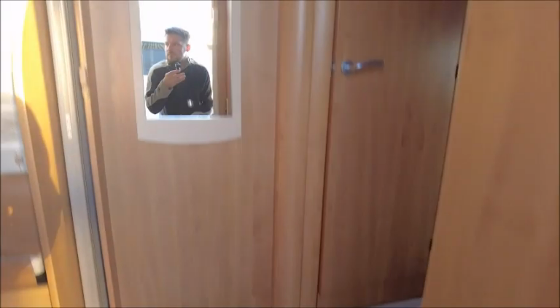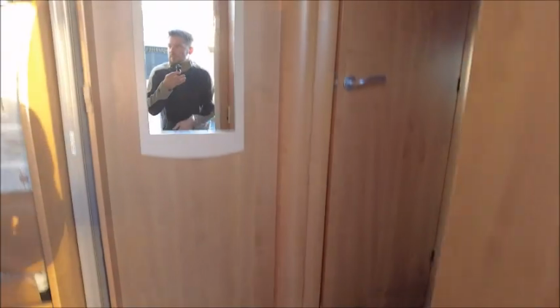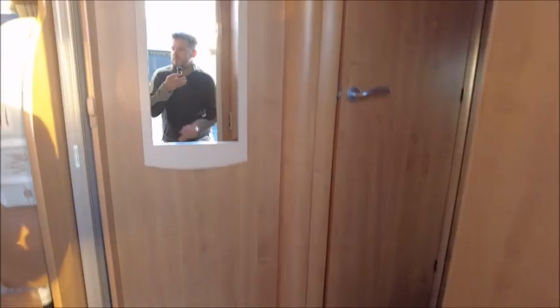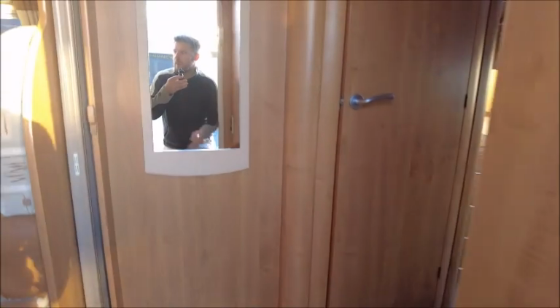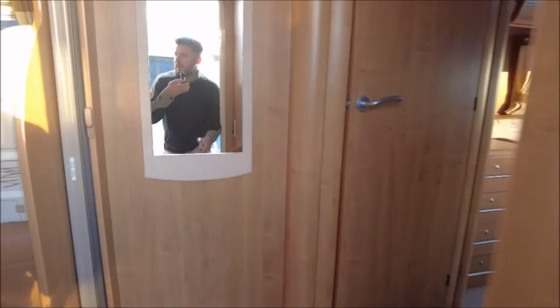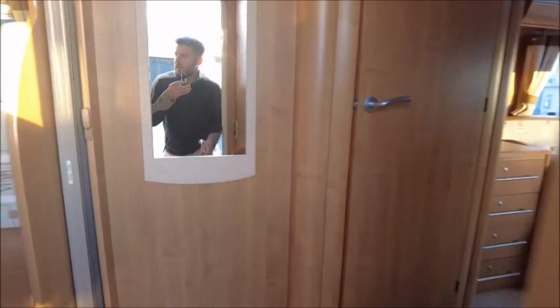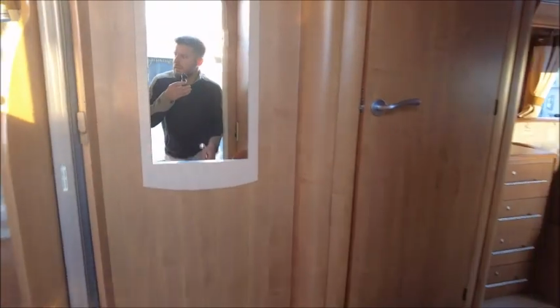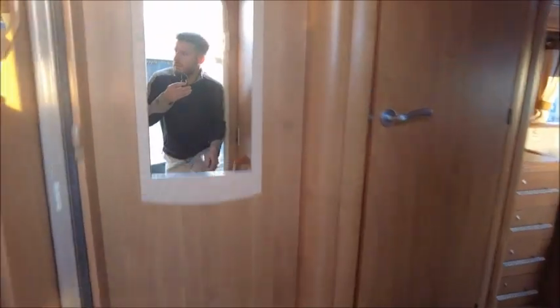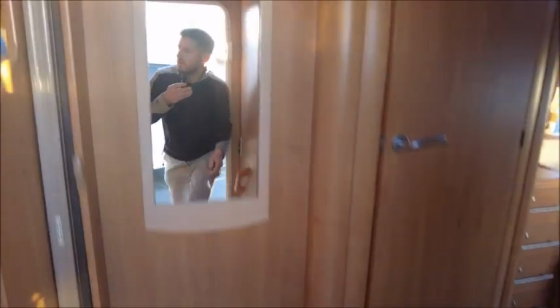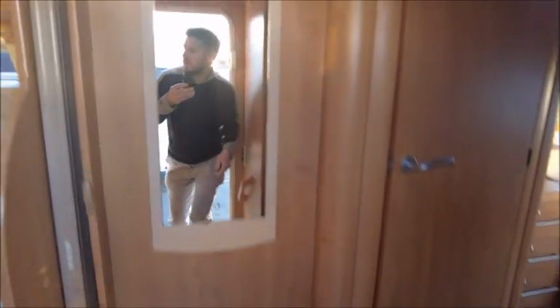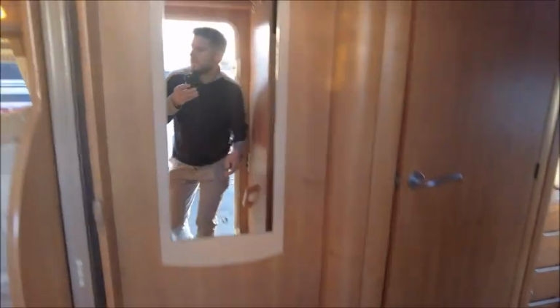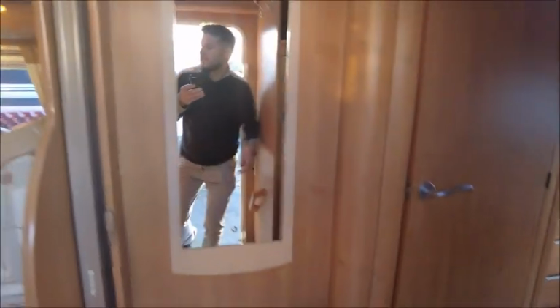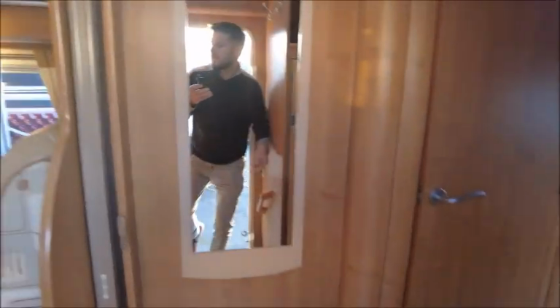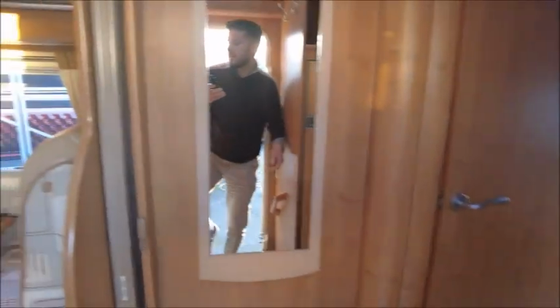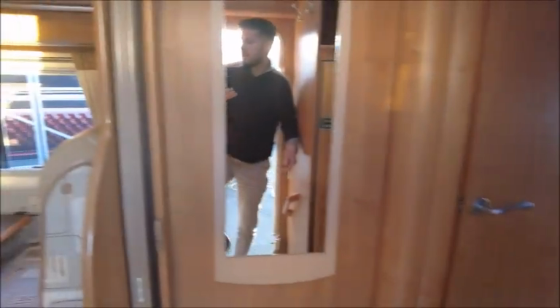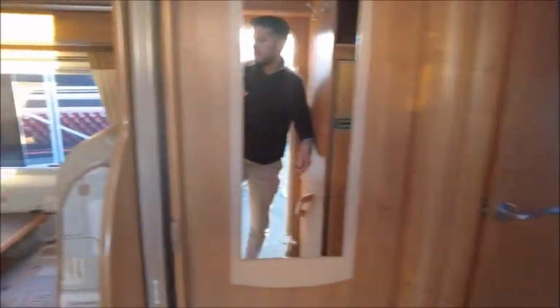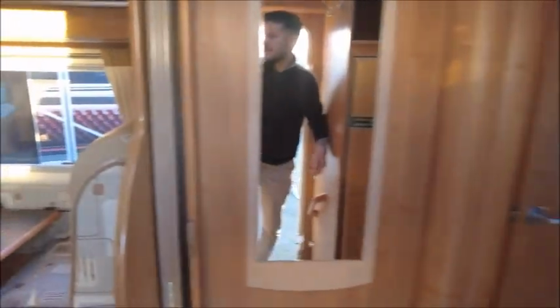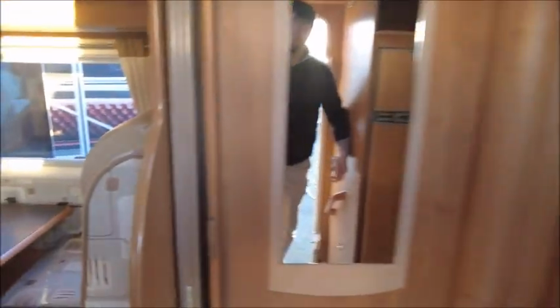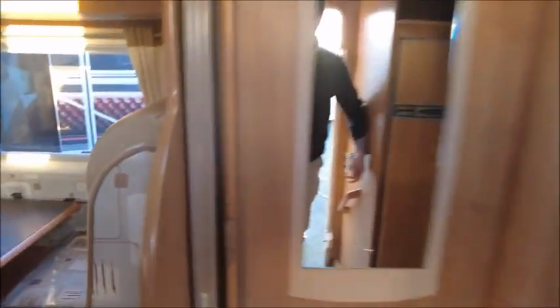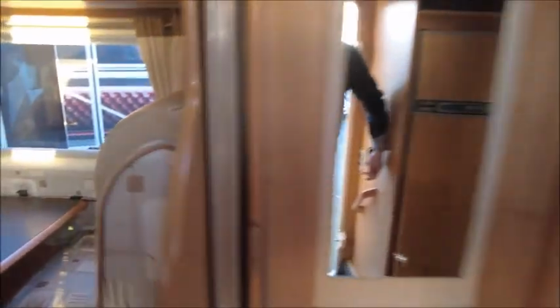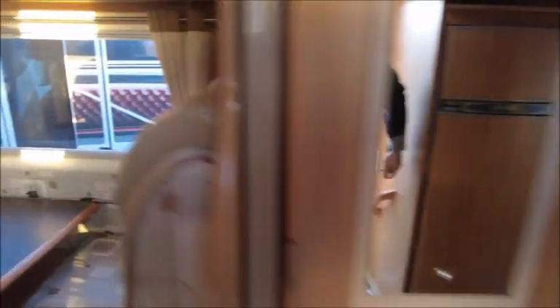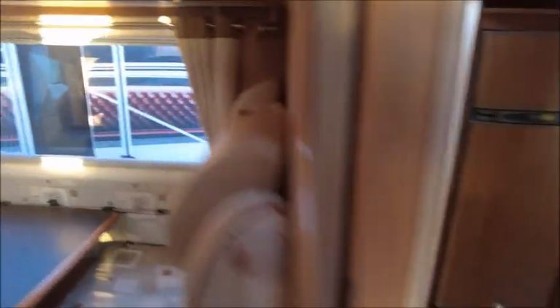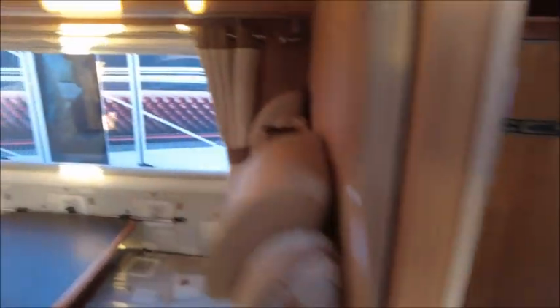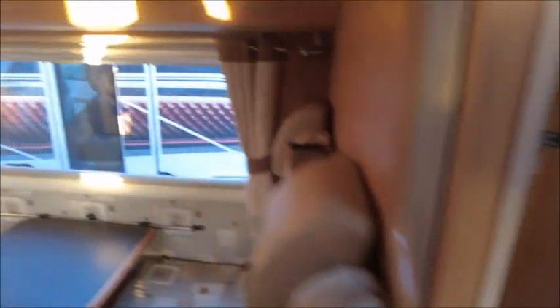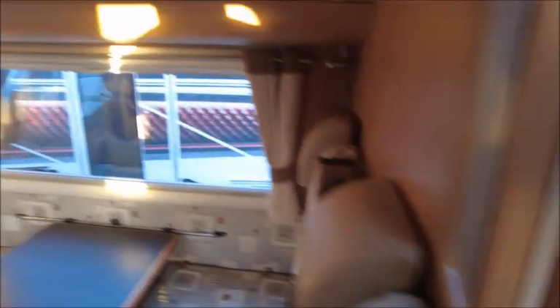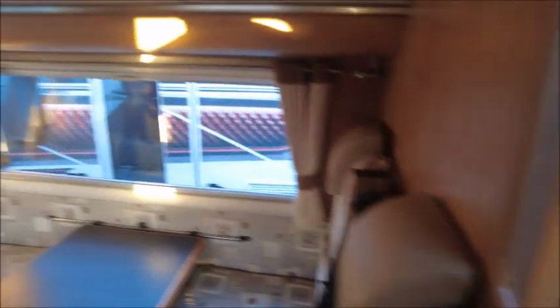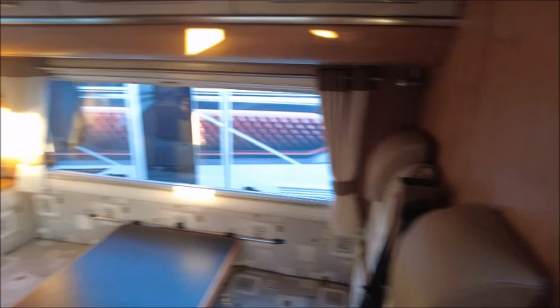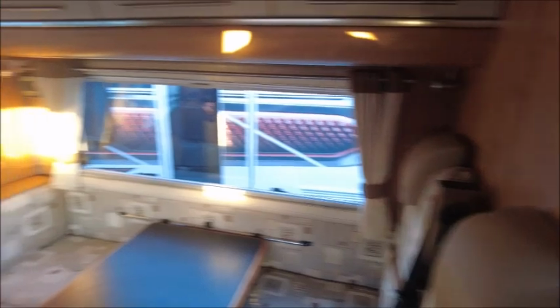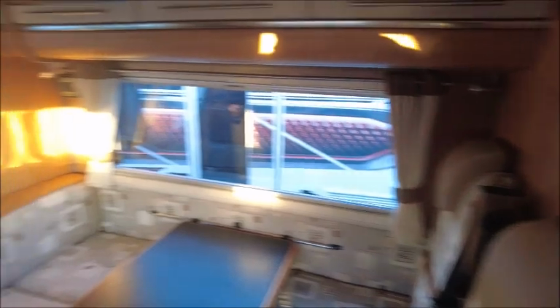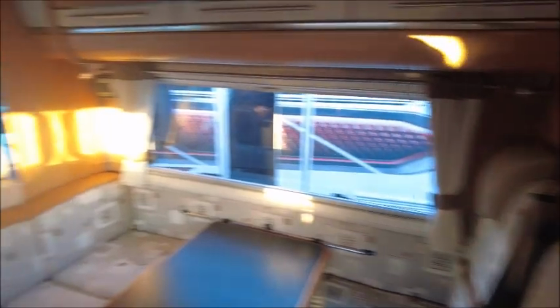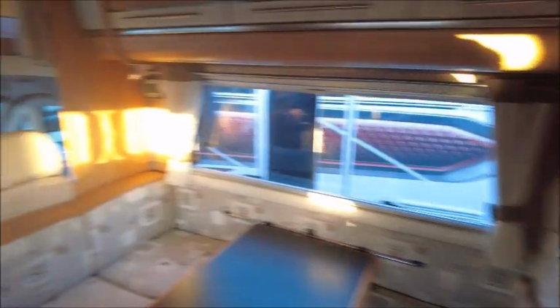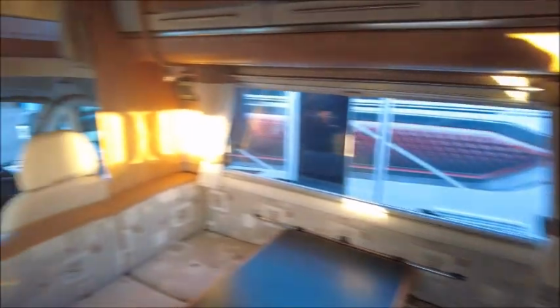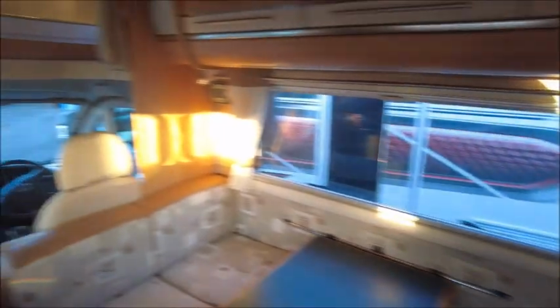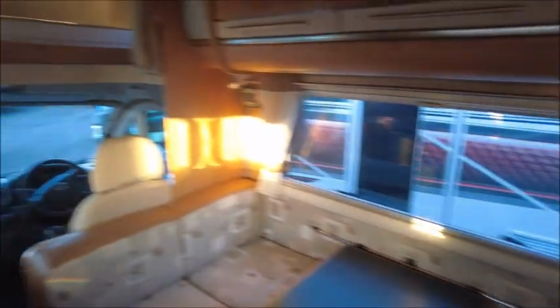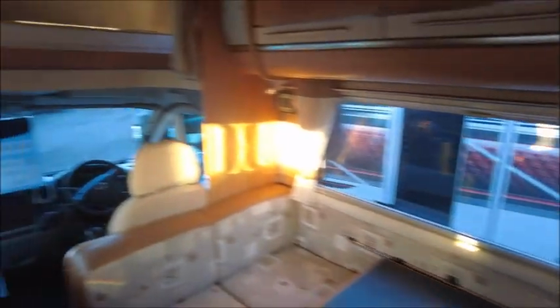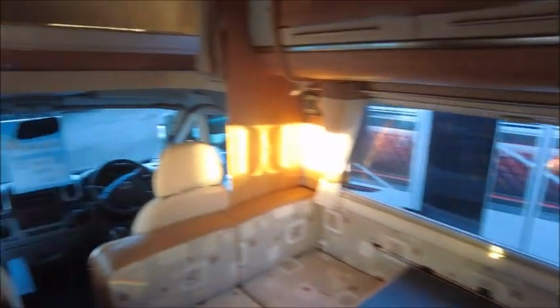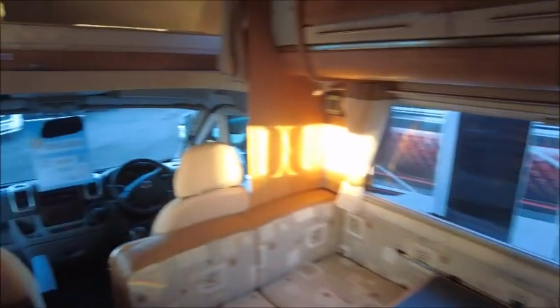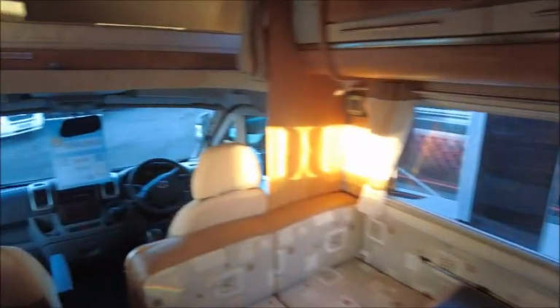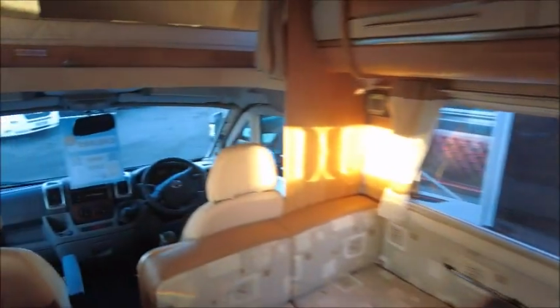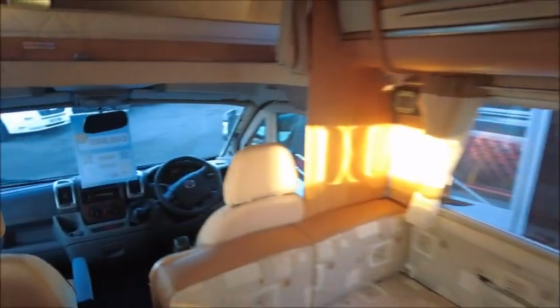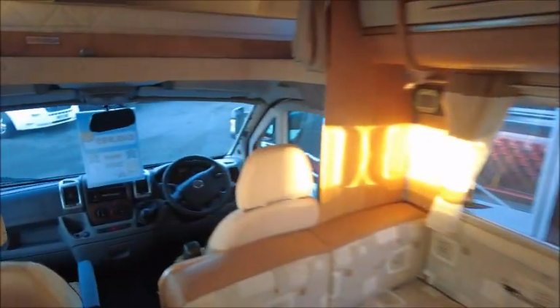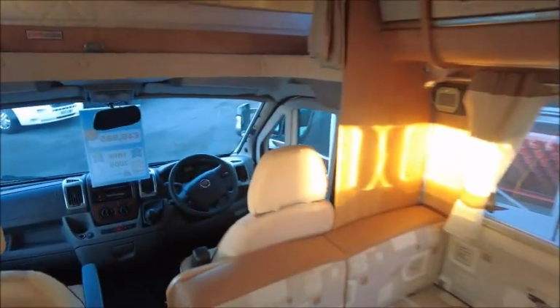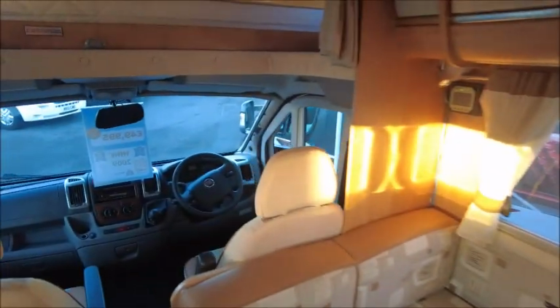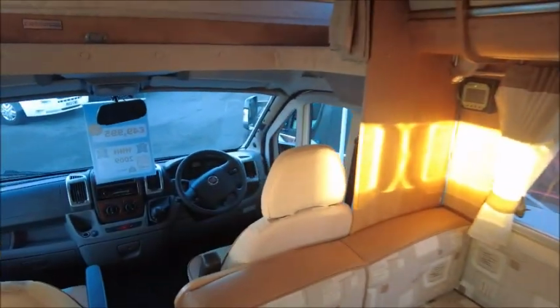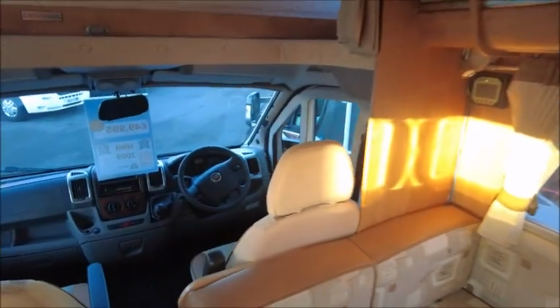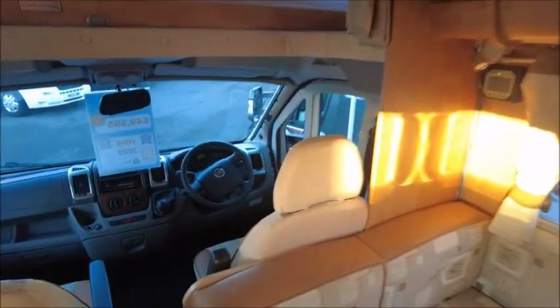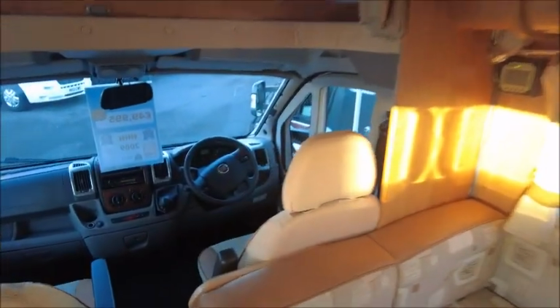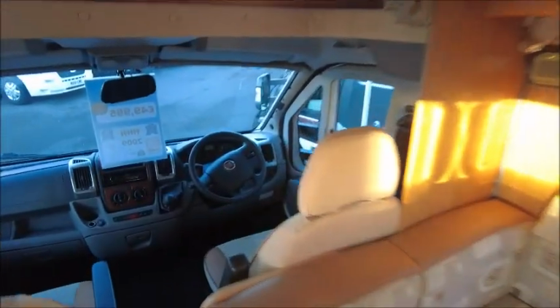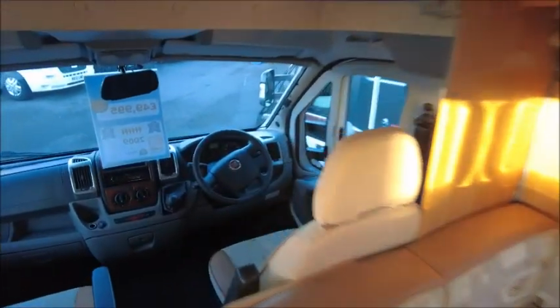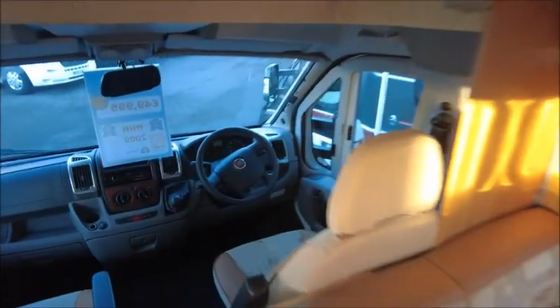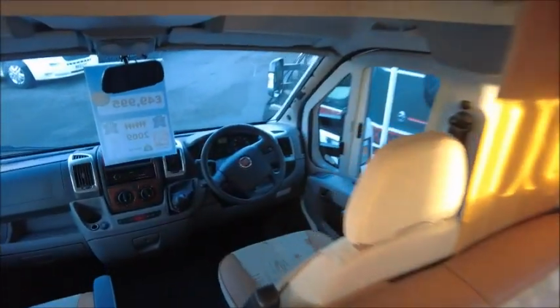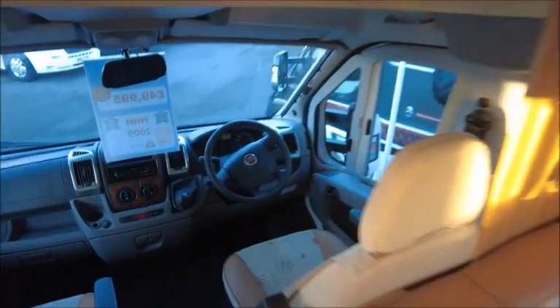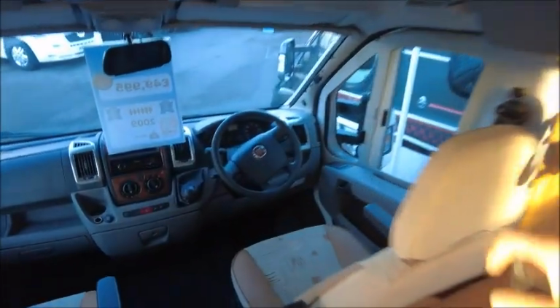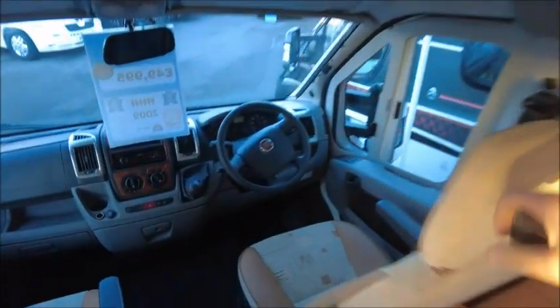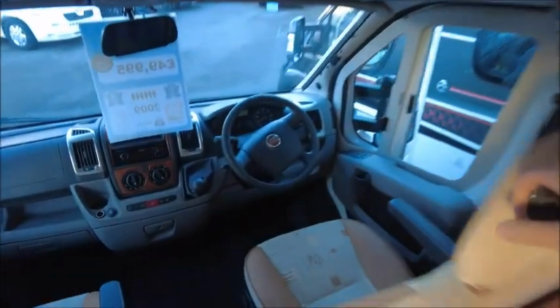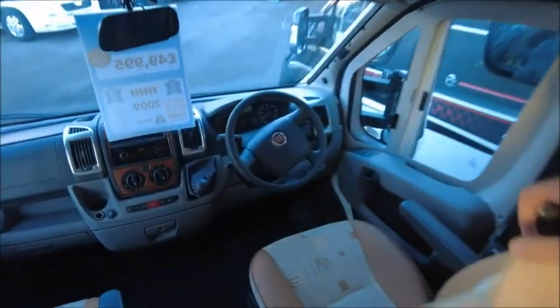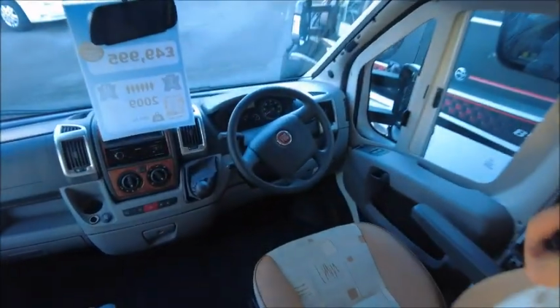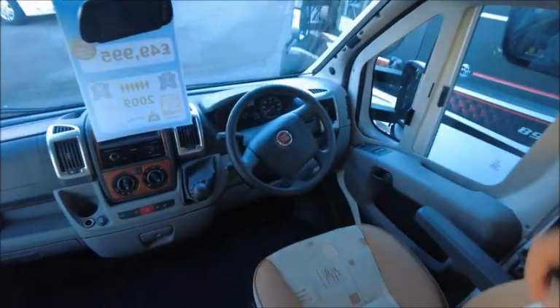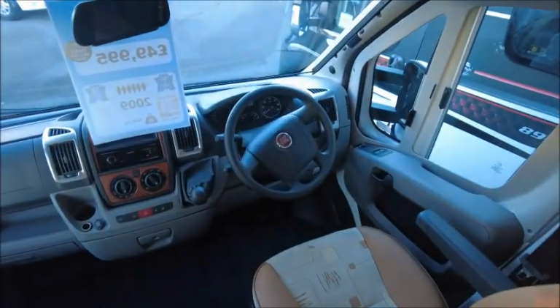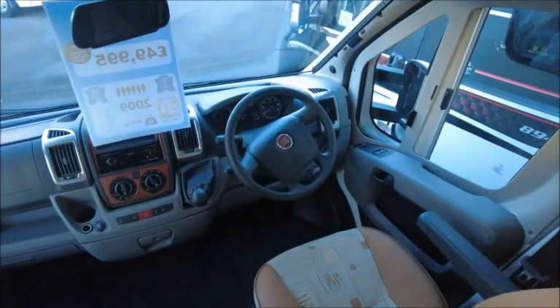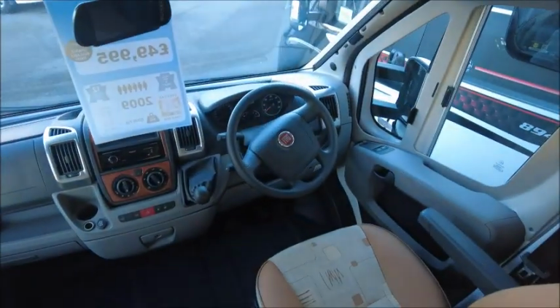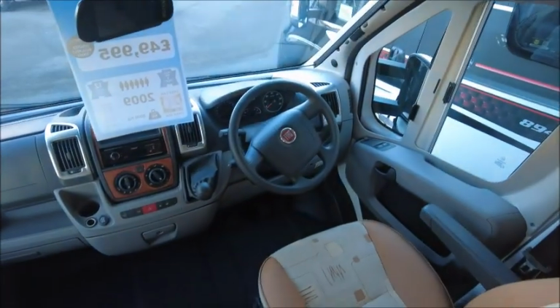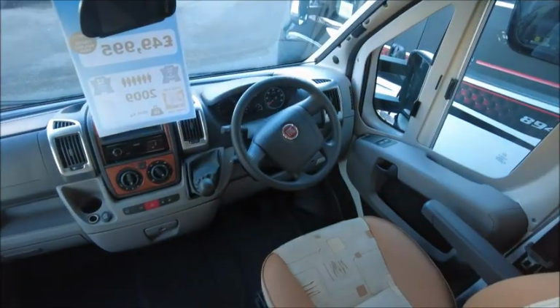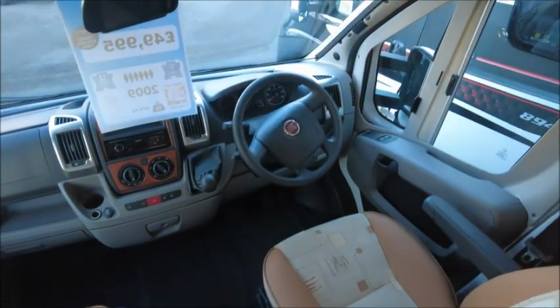Right, let's have a look inside. This model is actually a six berth. We're going to start at the front.